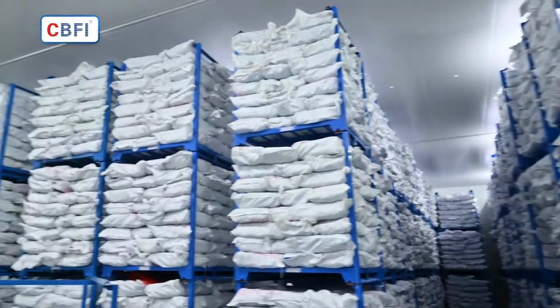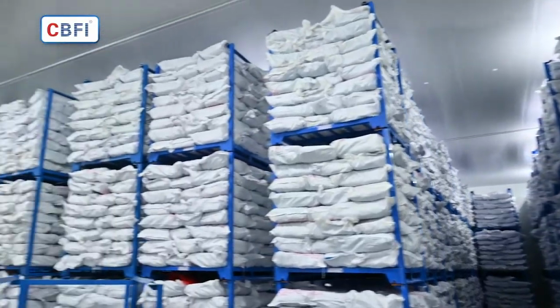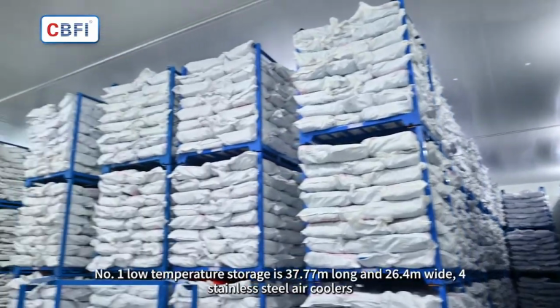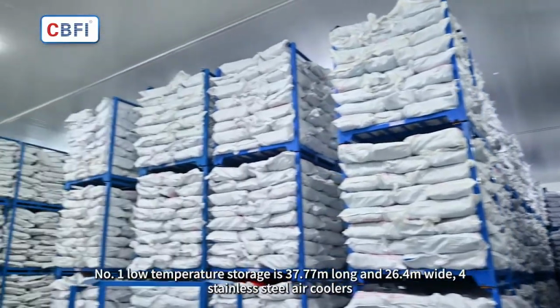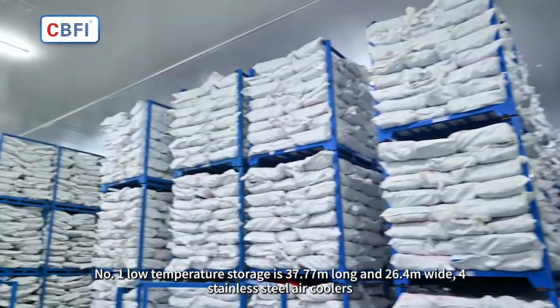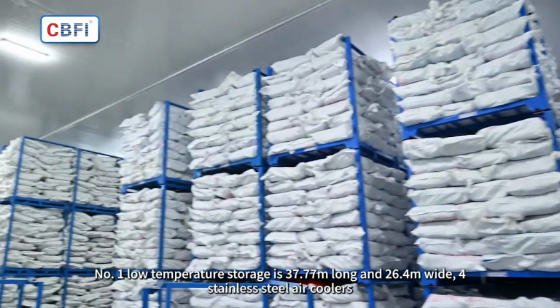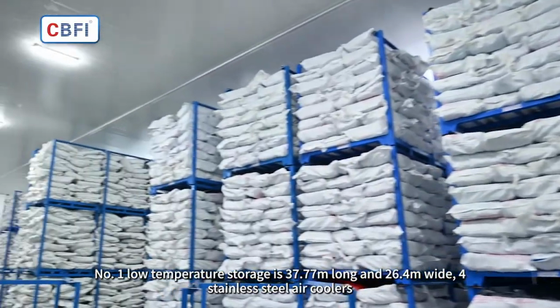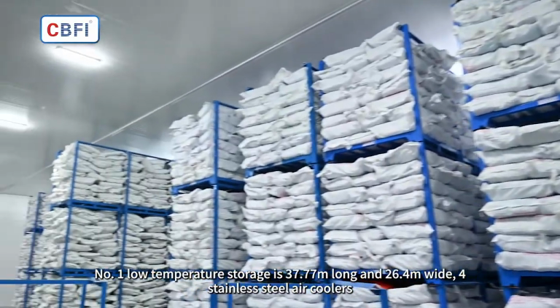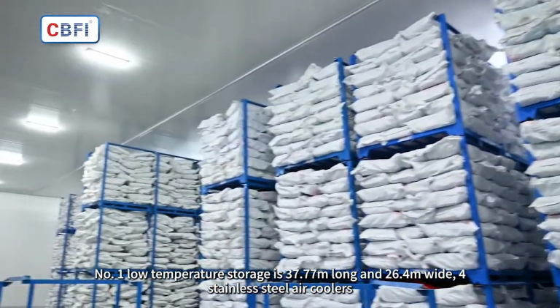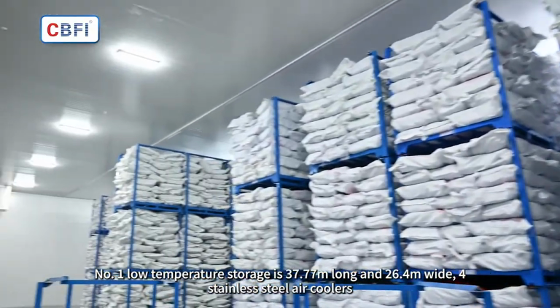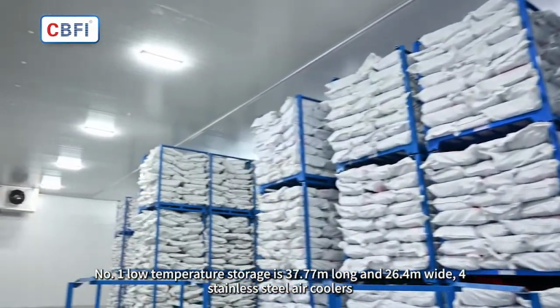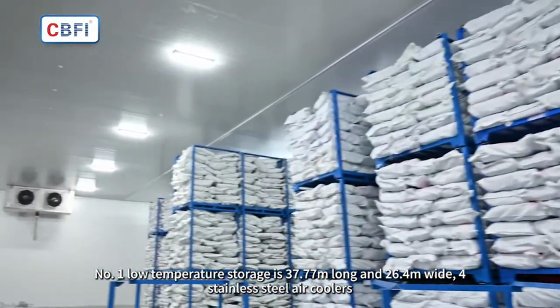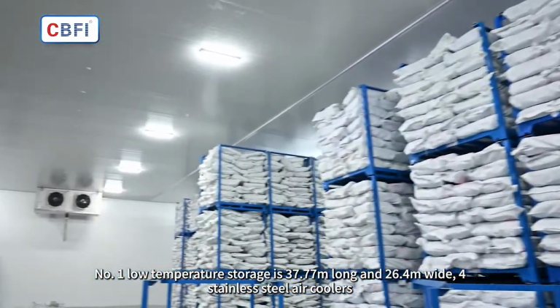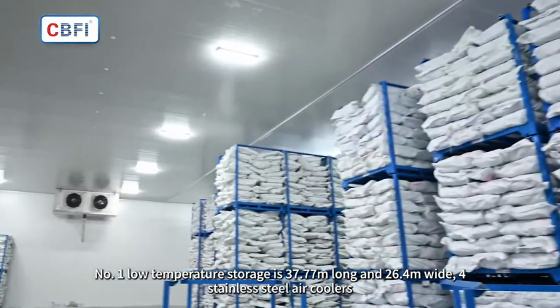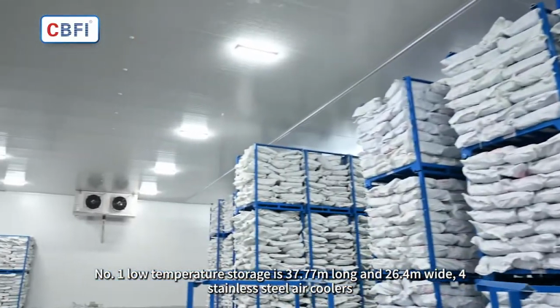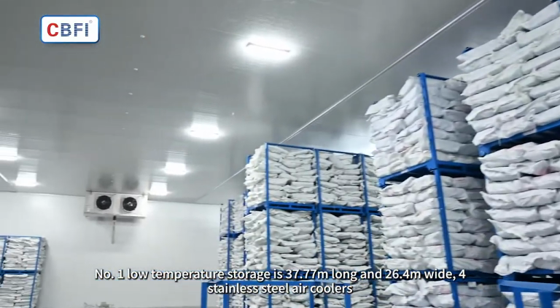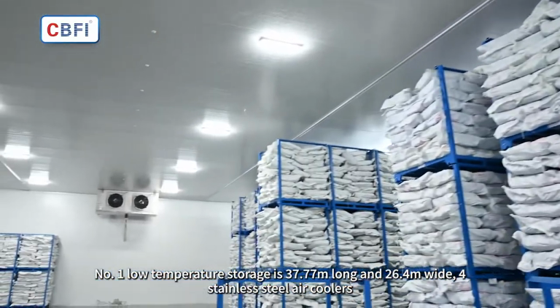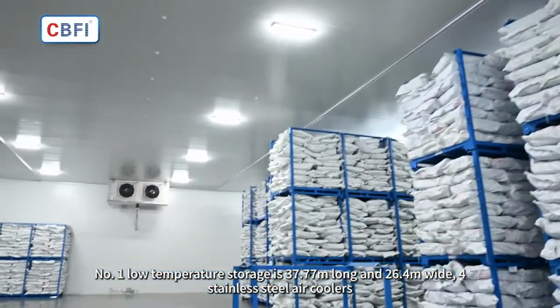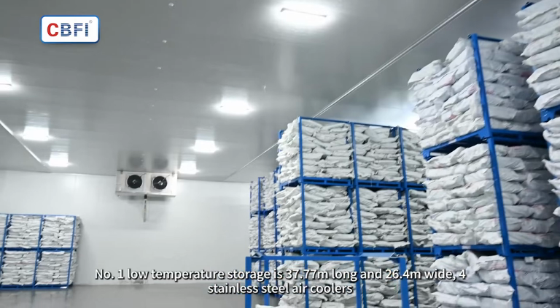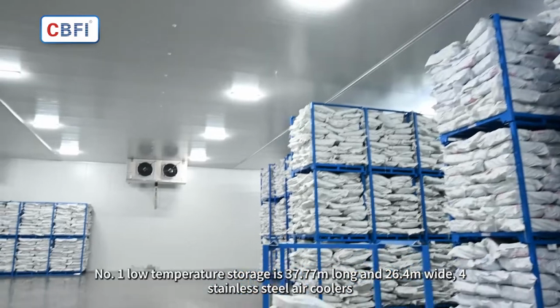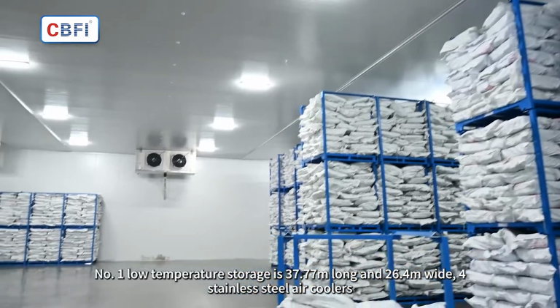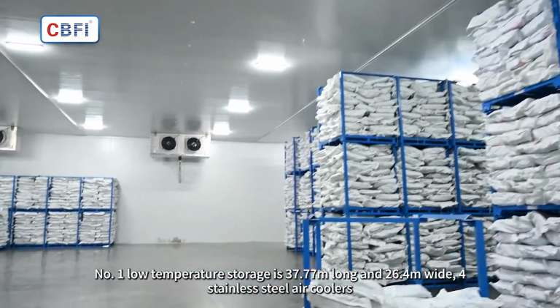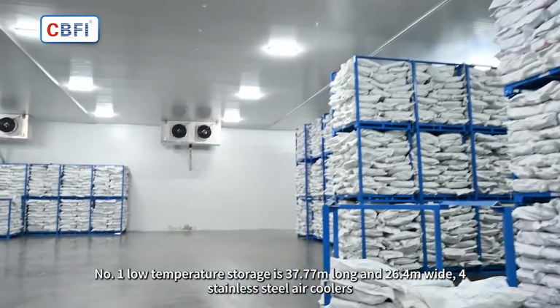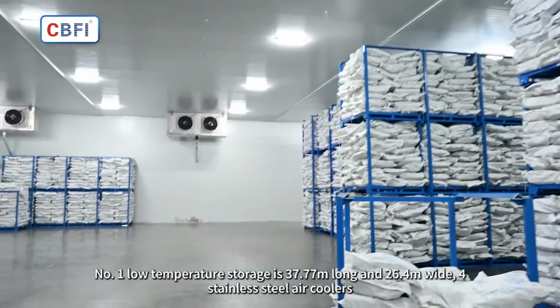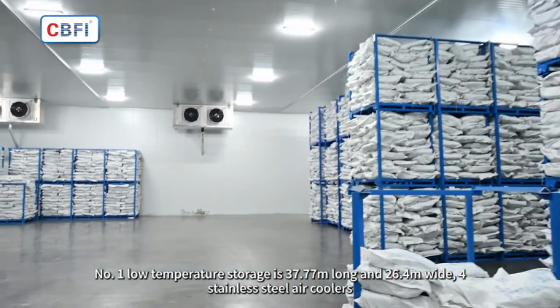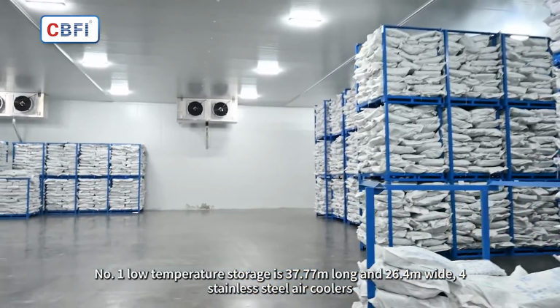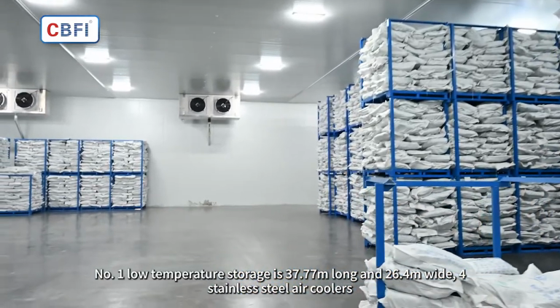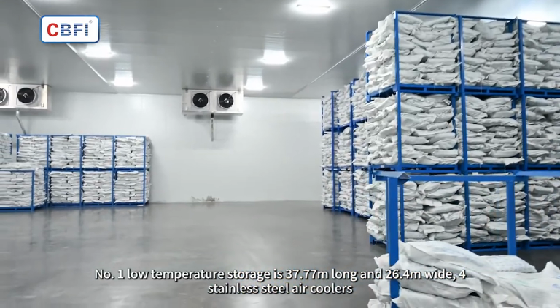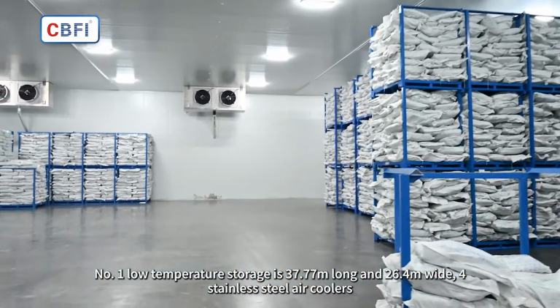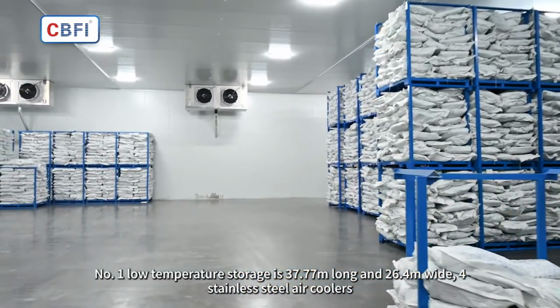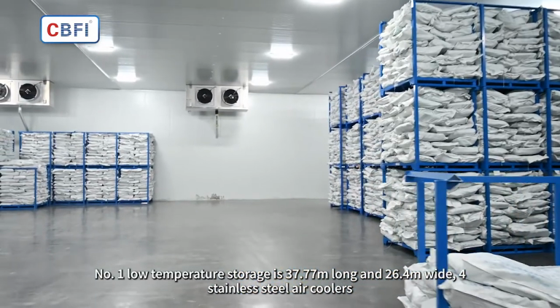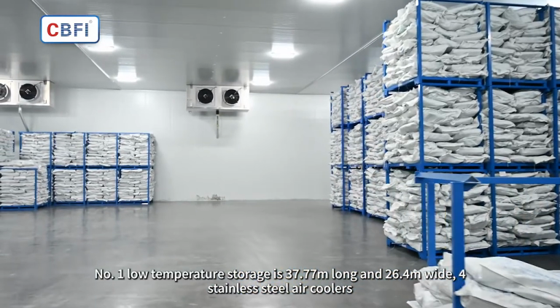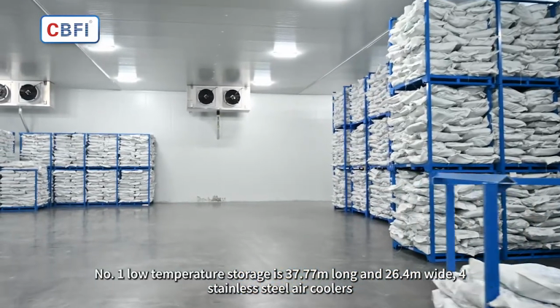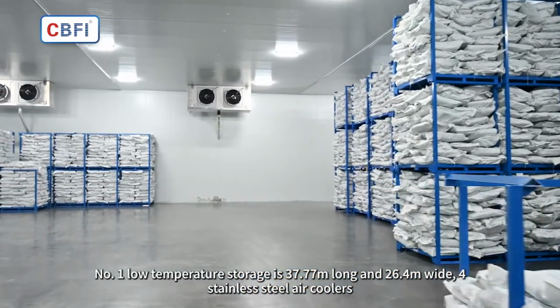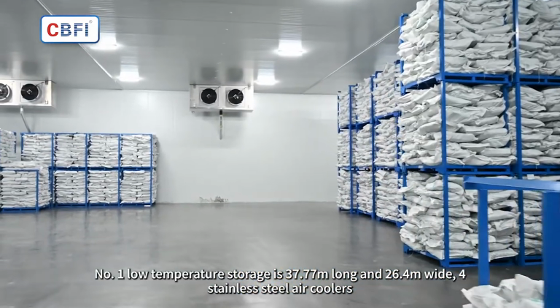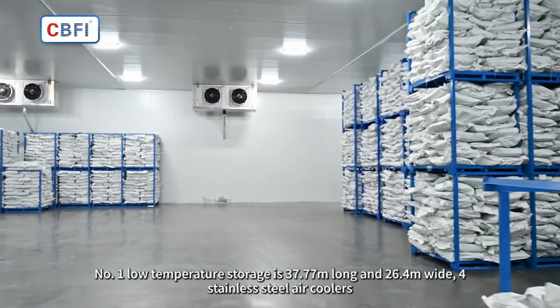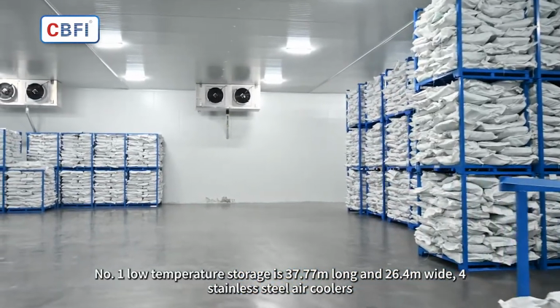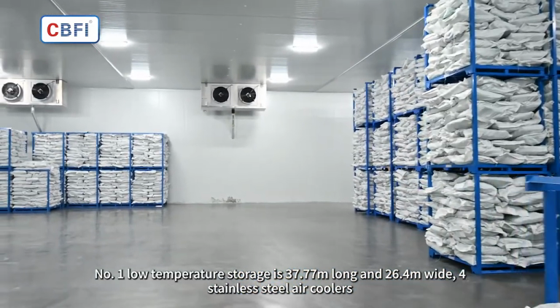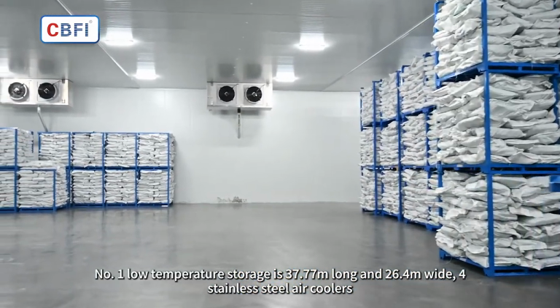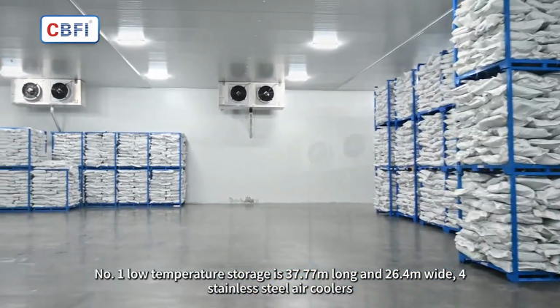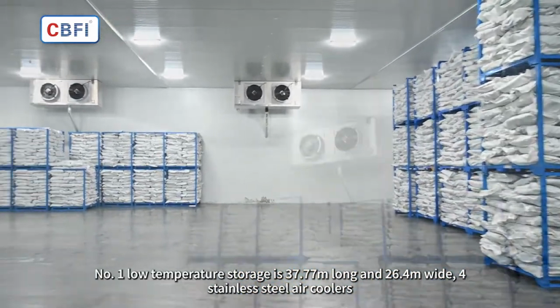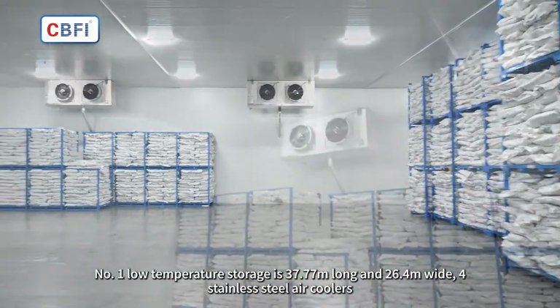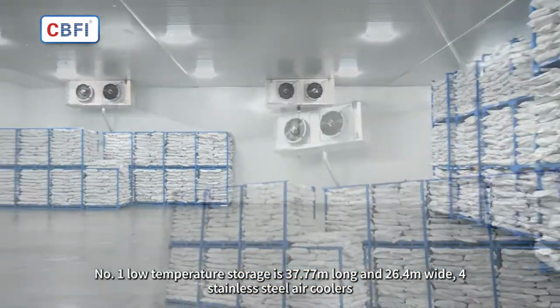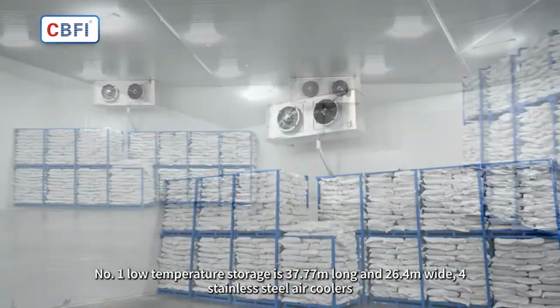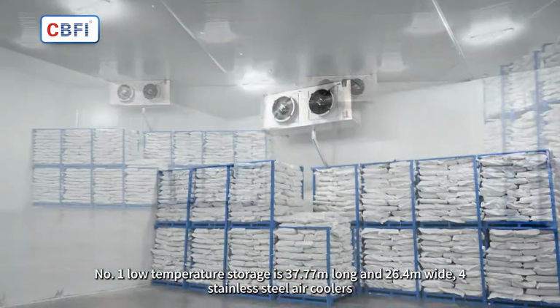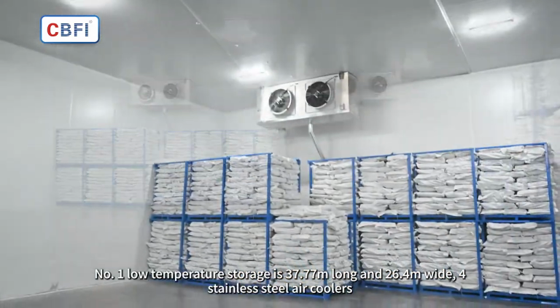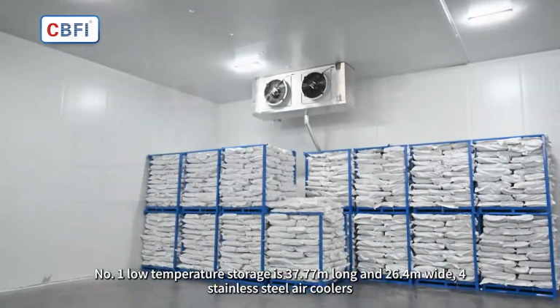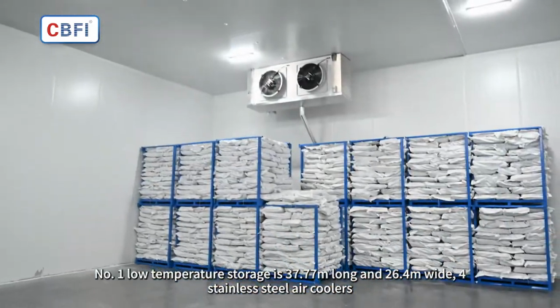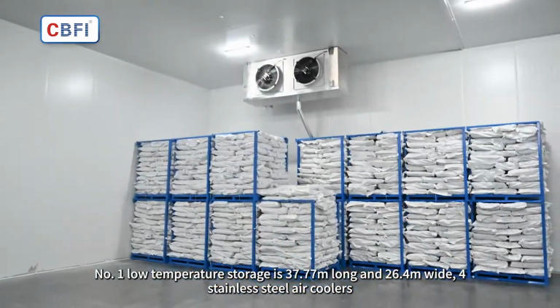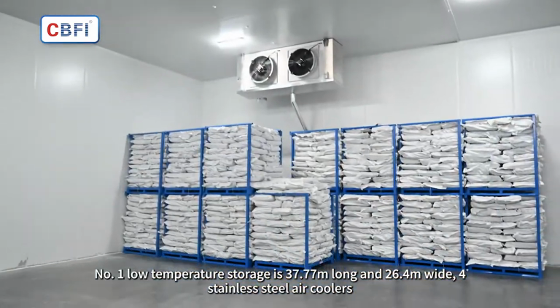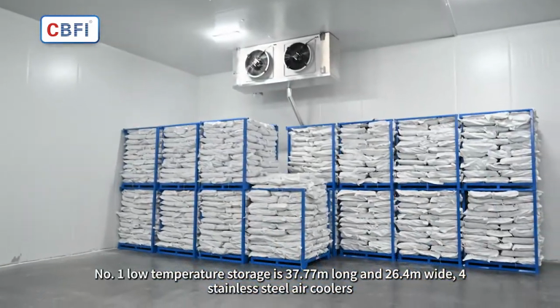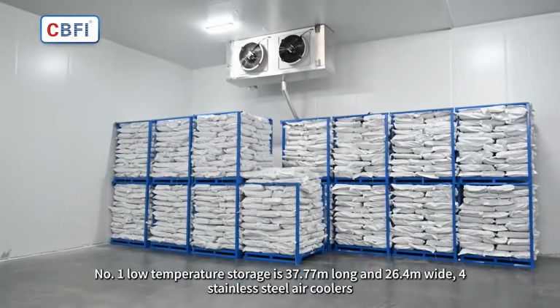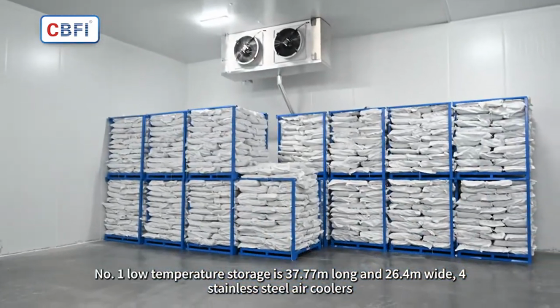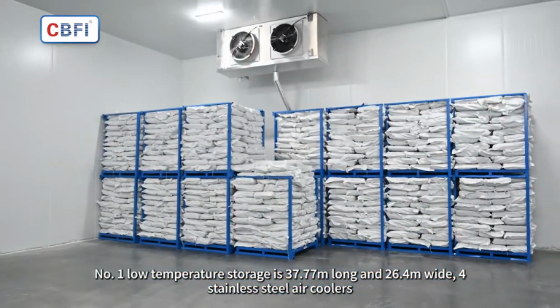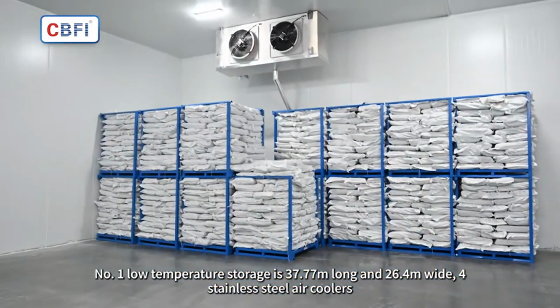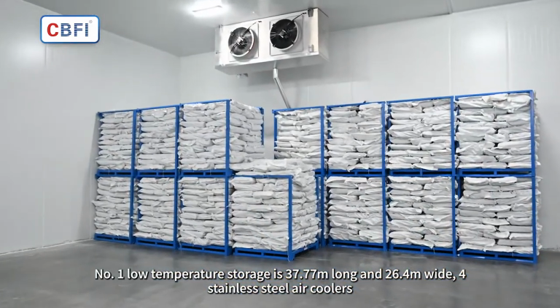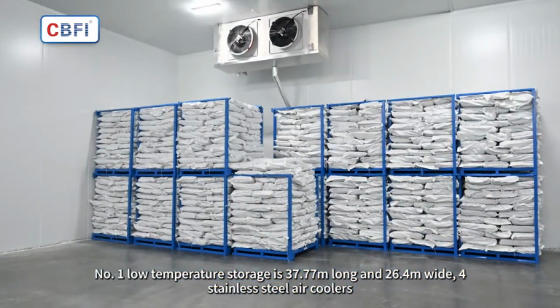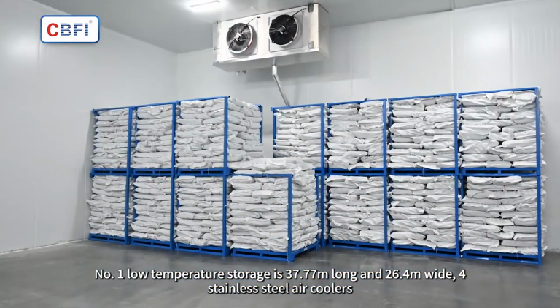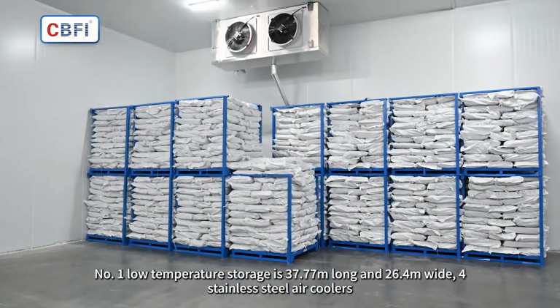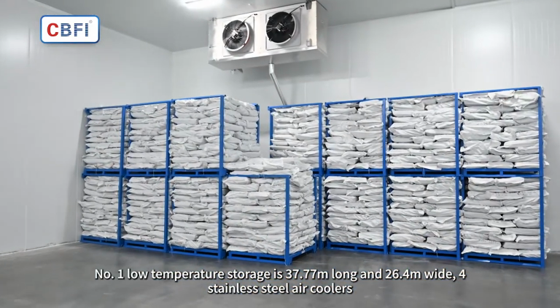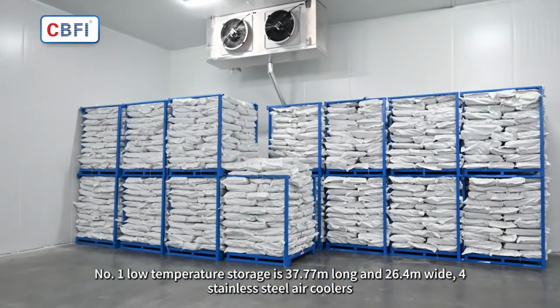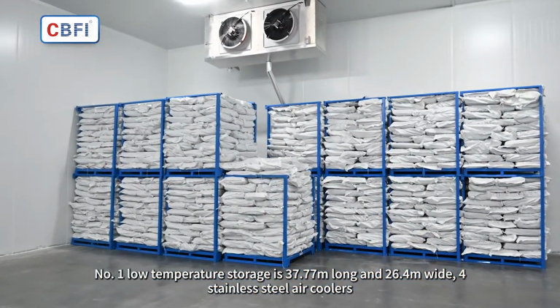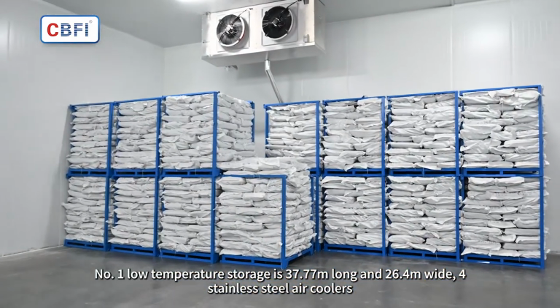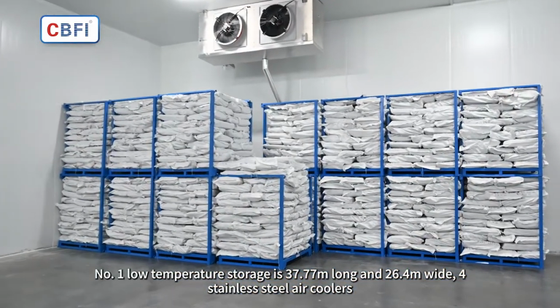Cold storage number 1 low temperature storage is 37.77 meters long and 26.4 meters wide, fitted with stainless steel air coolers.